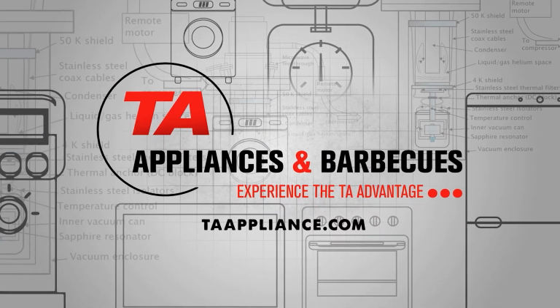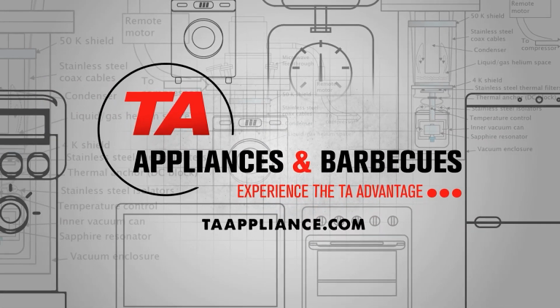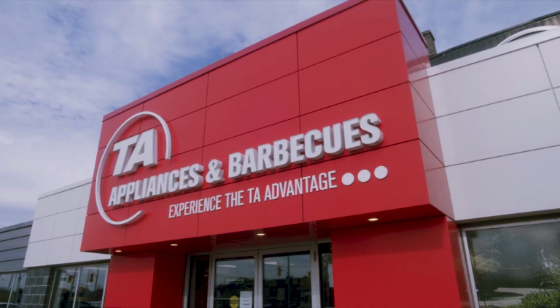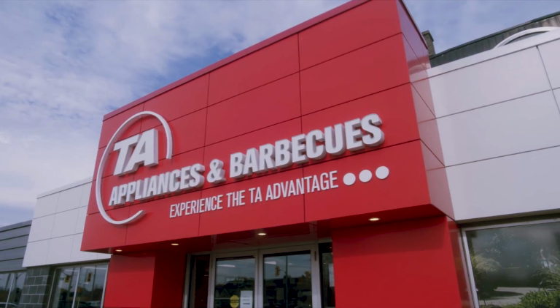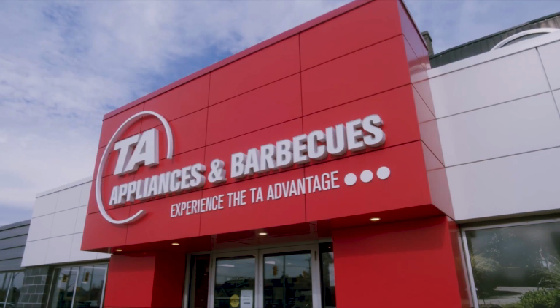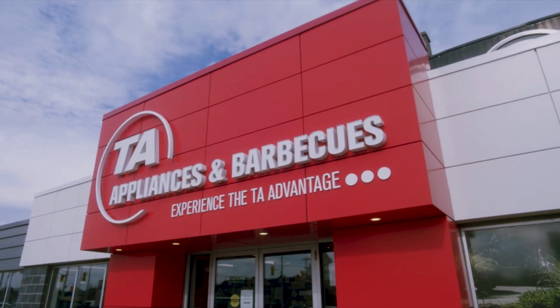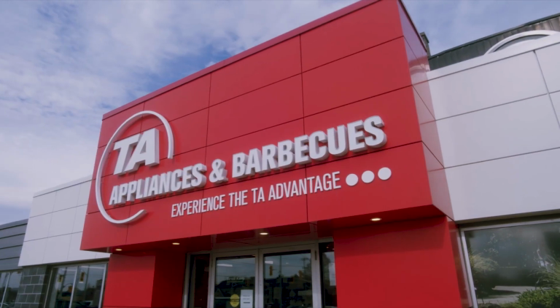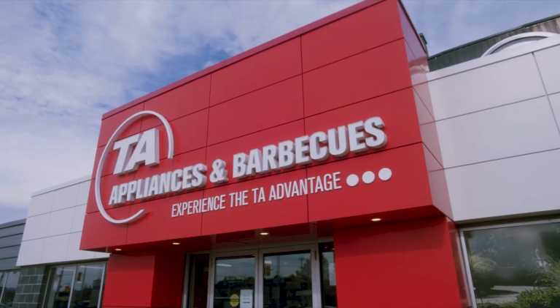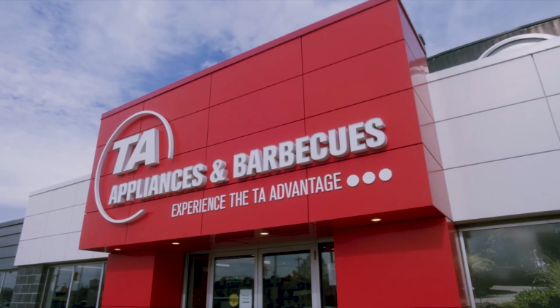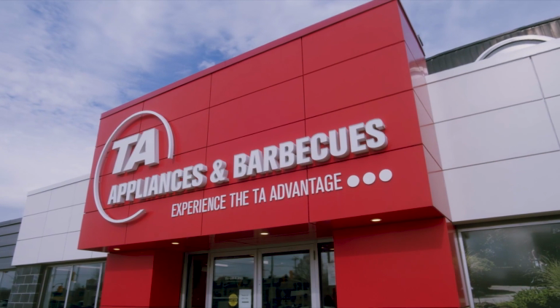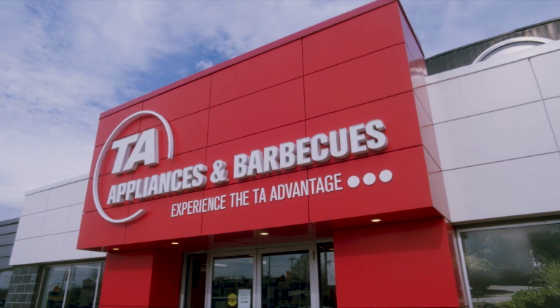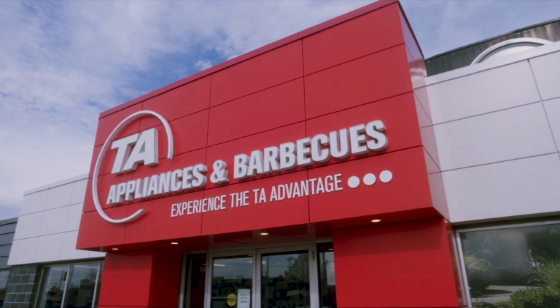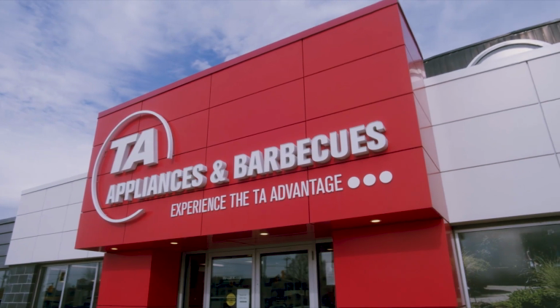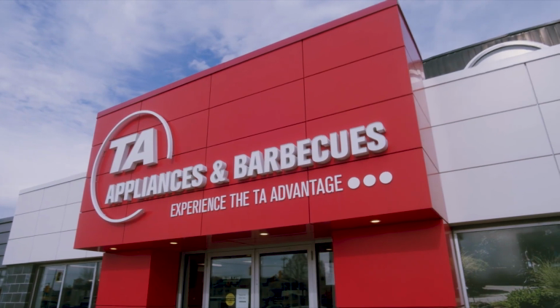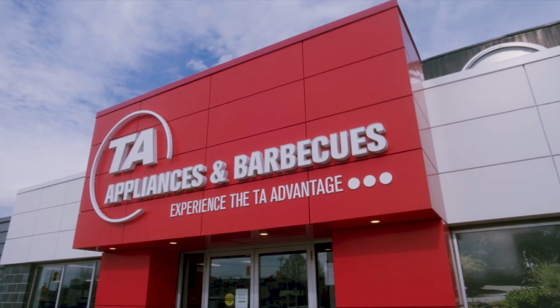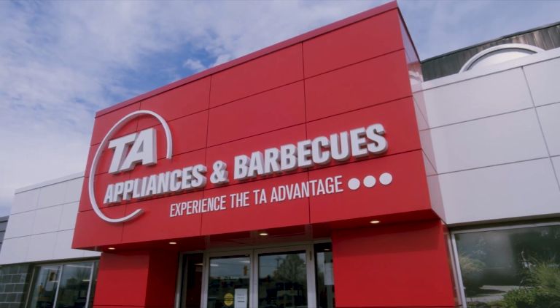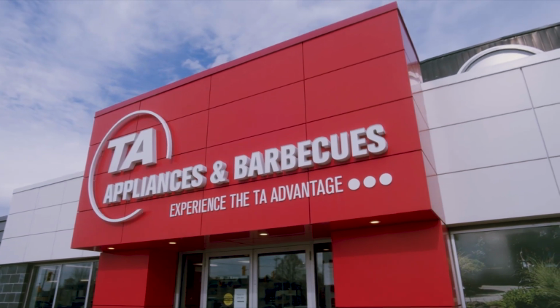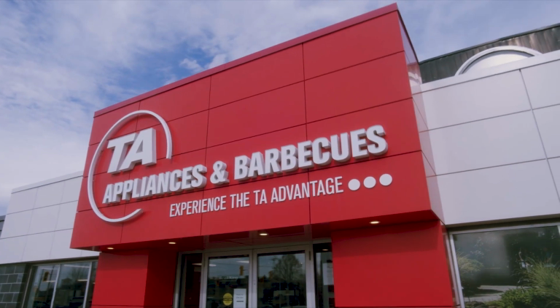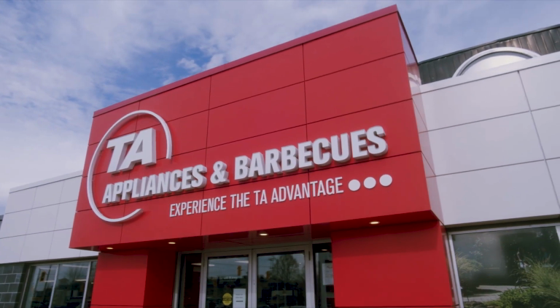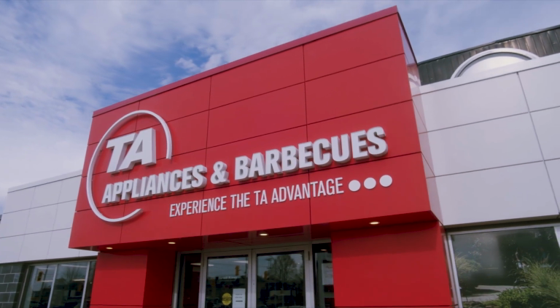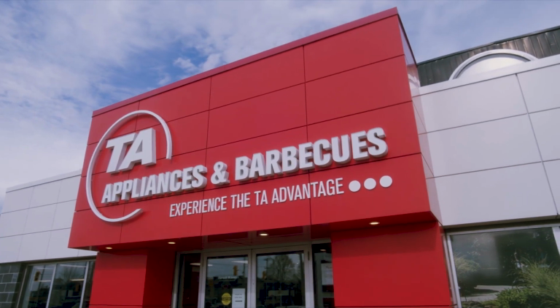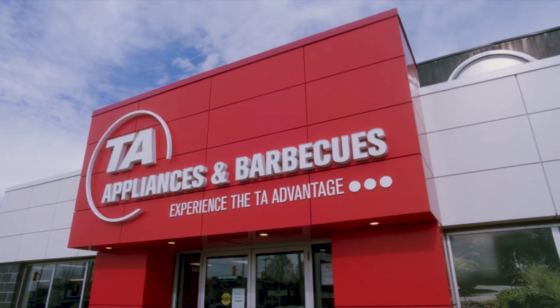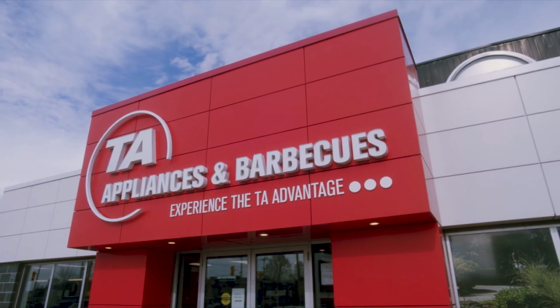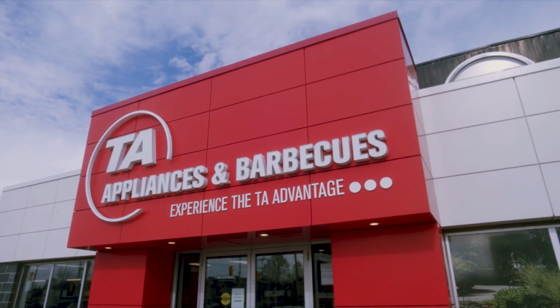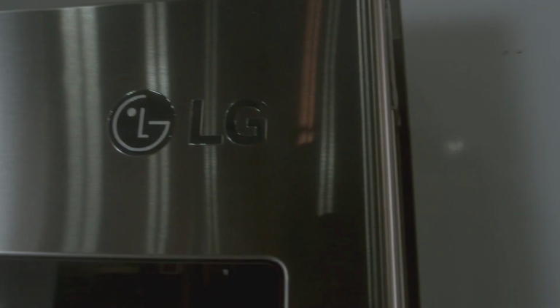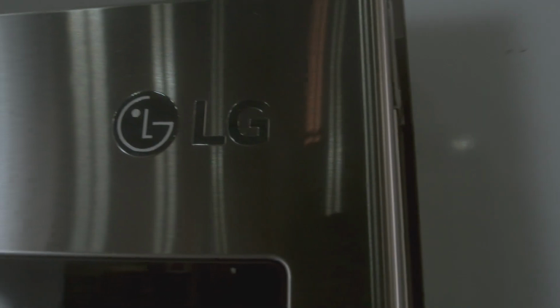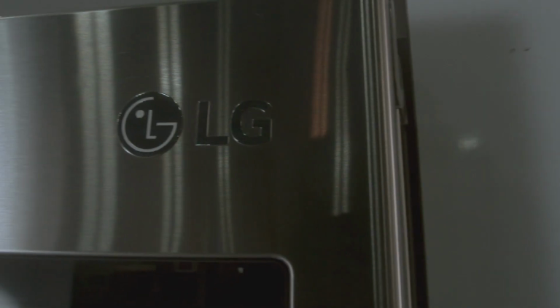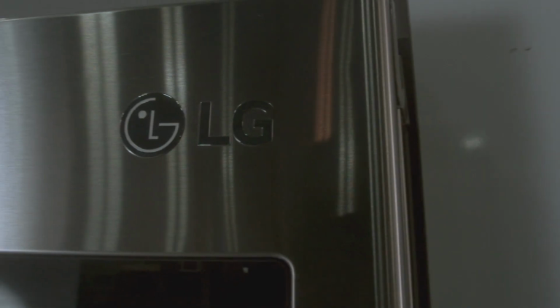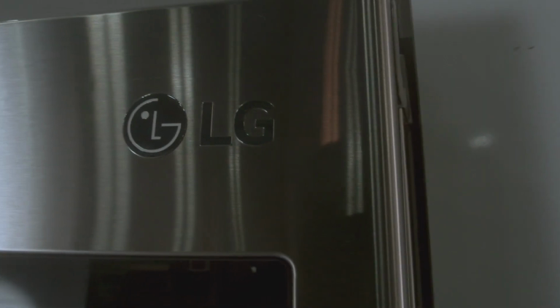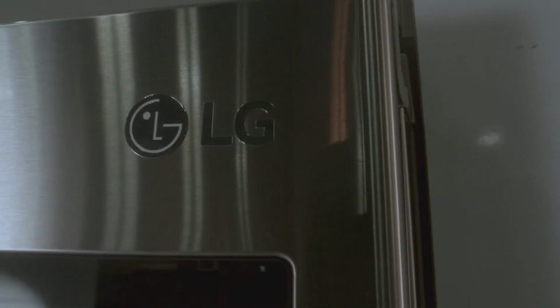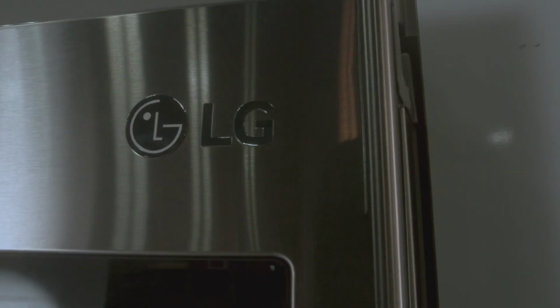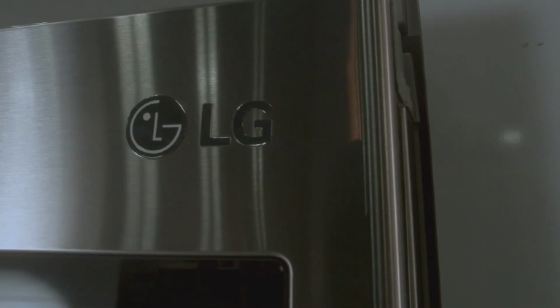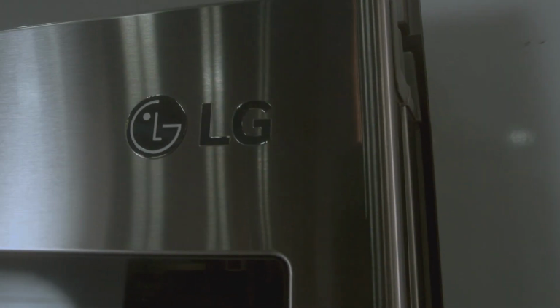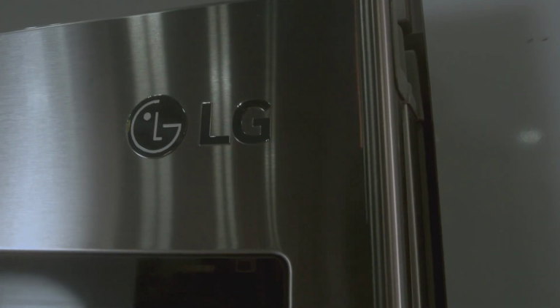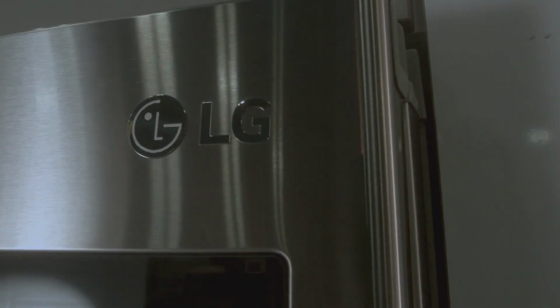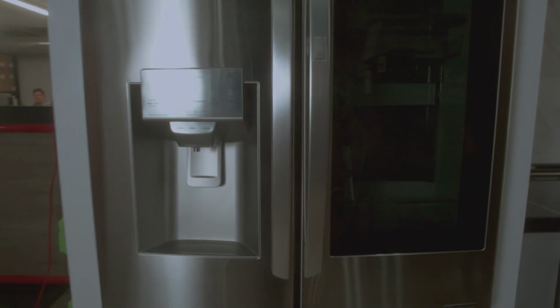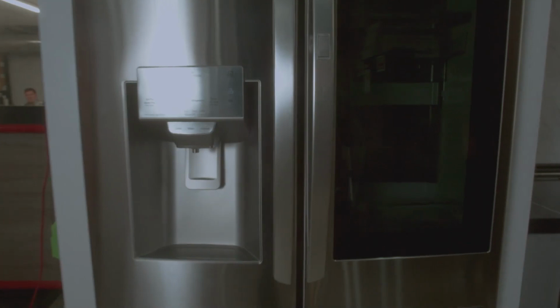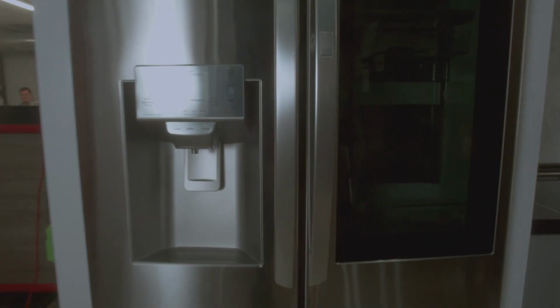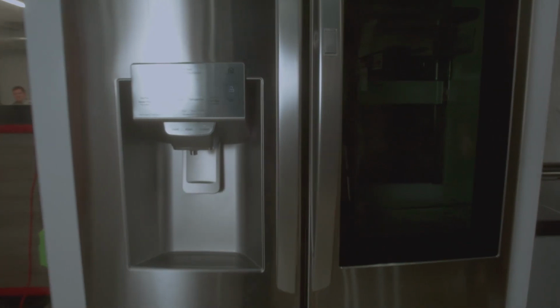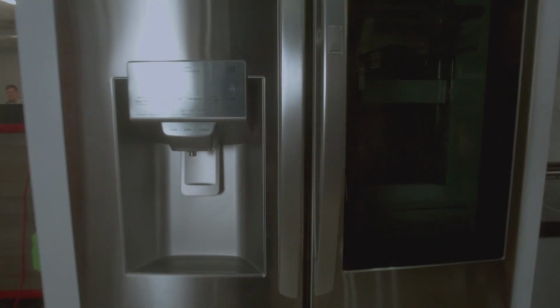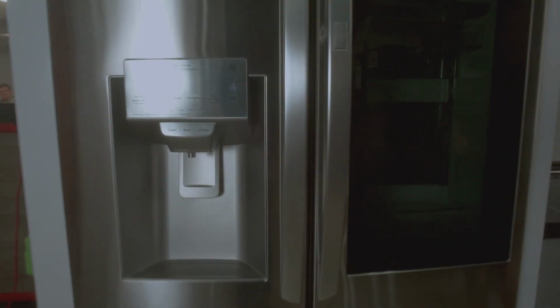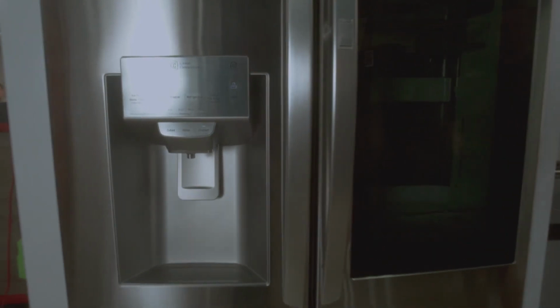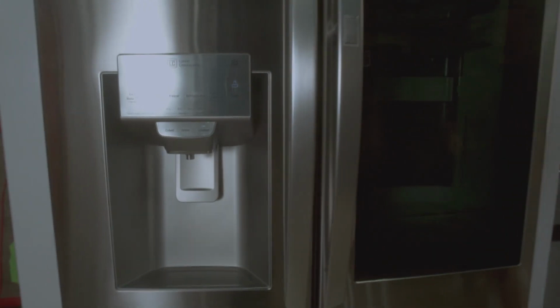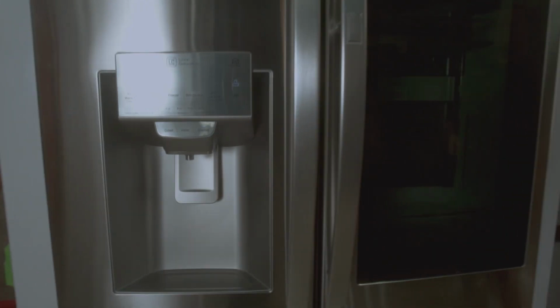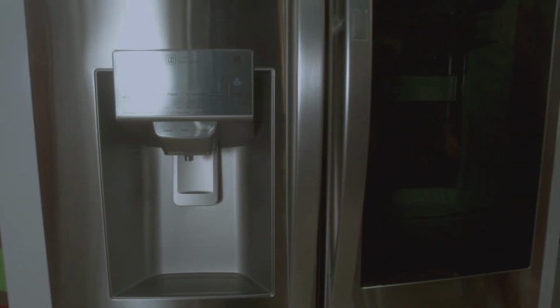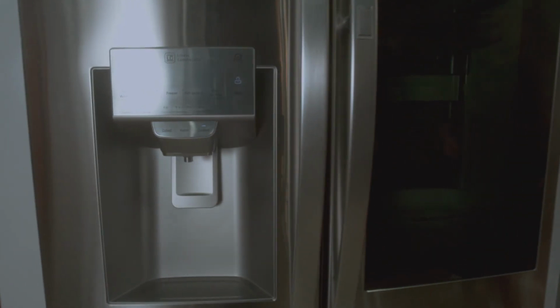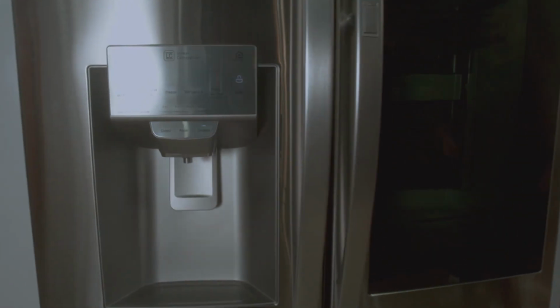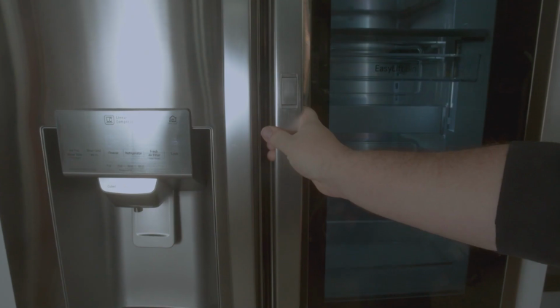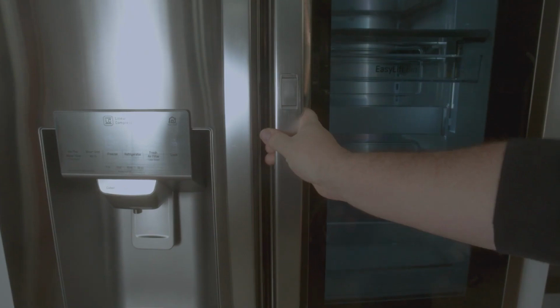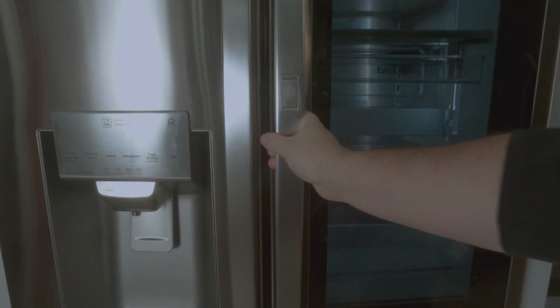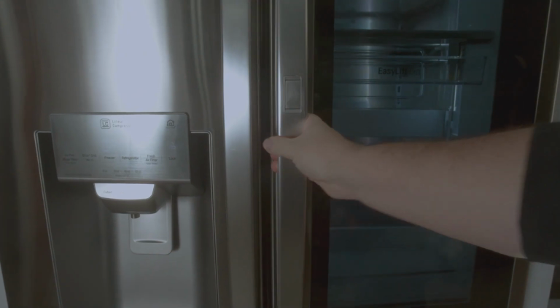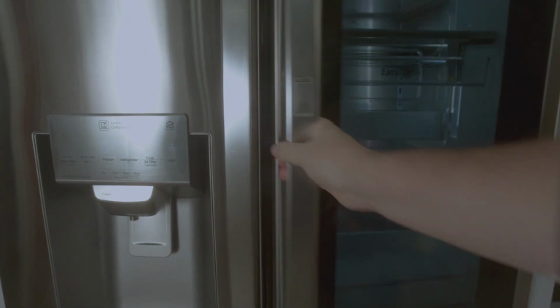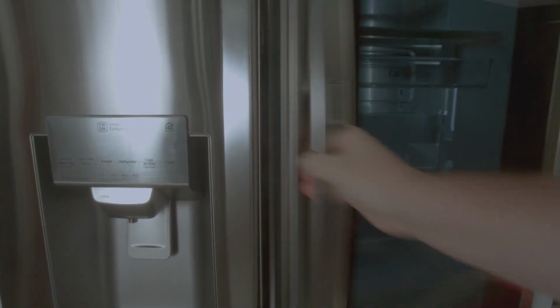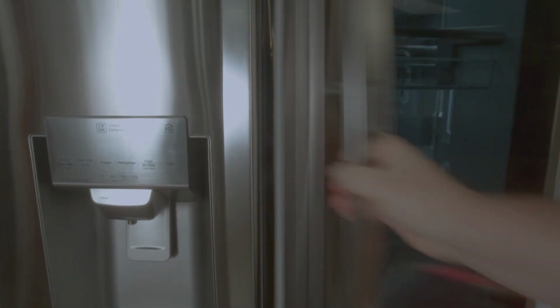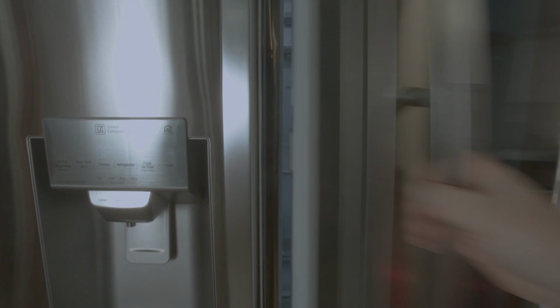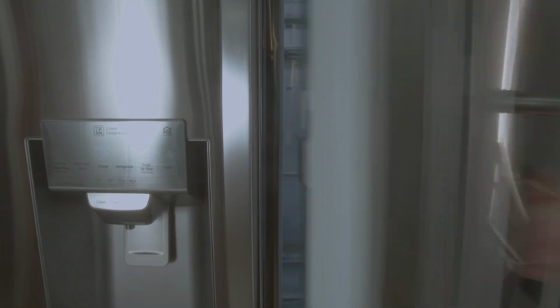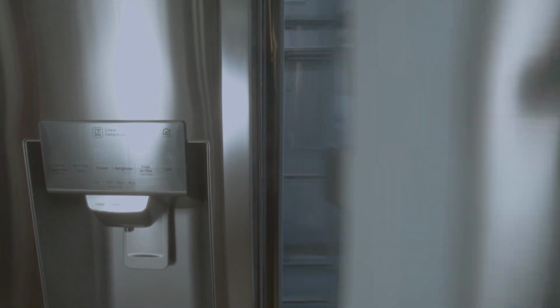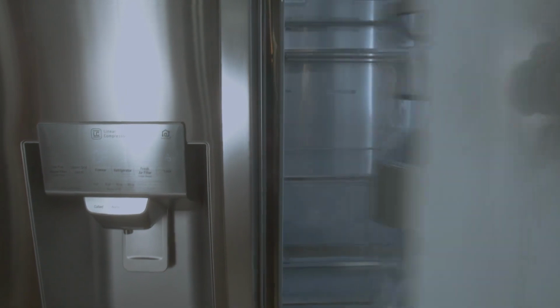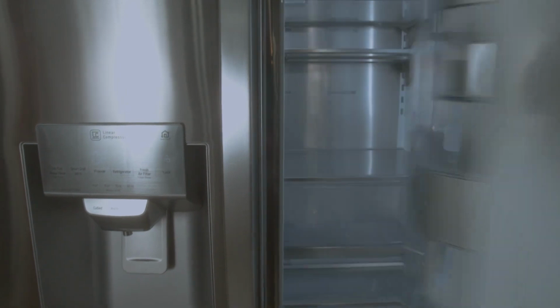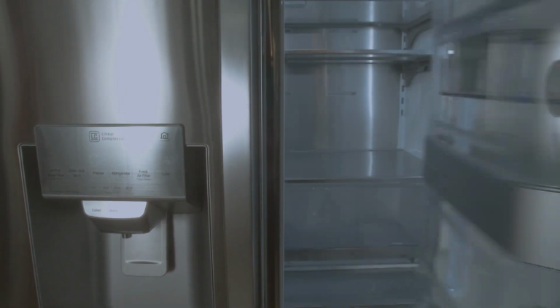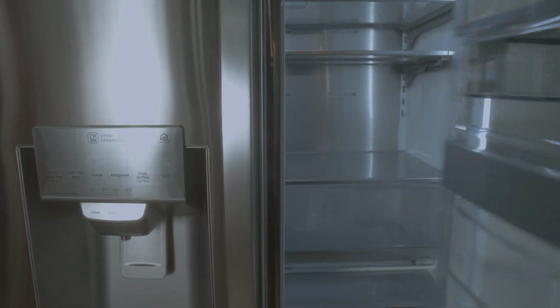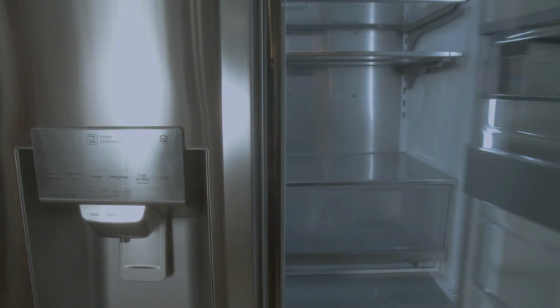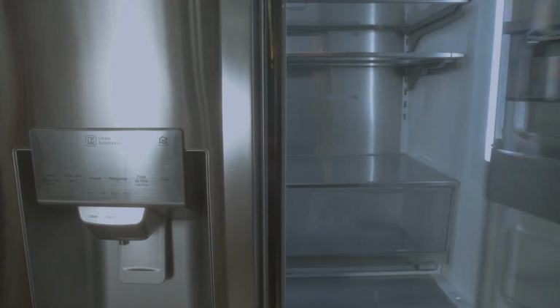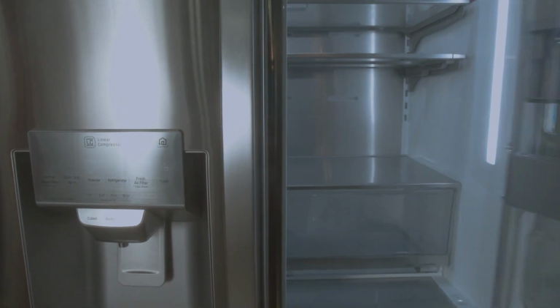Hi, I'm Anna from TA Appliances and Barbecues. This is the LG French Door Refrigerator with InstaView Door-in-Door and Craft Ice.